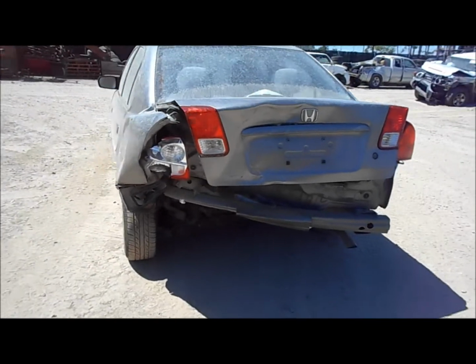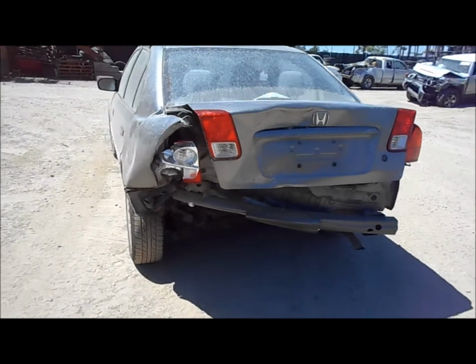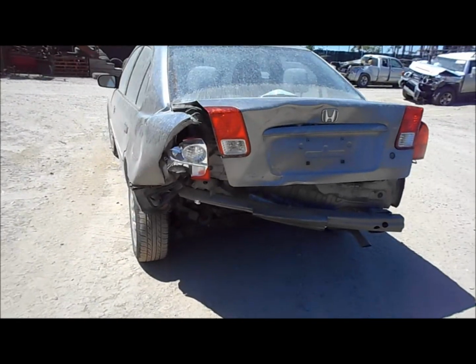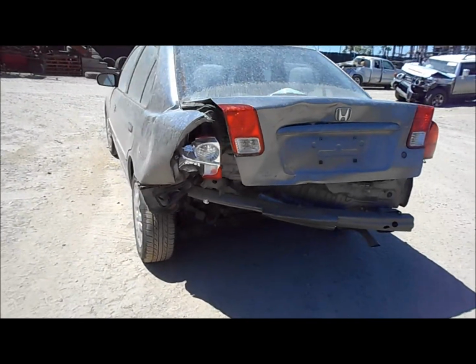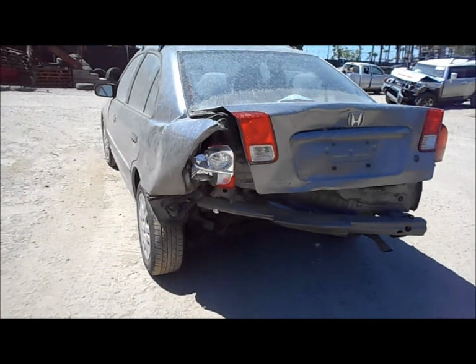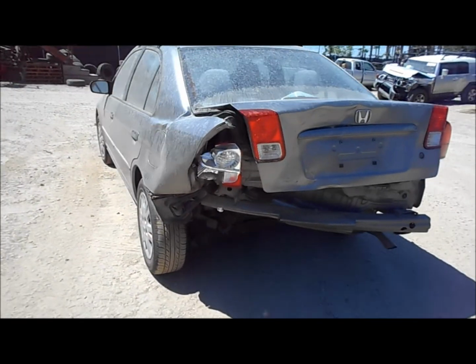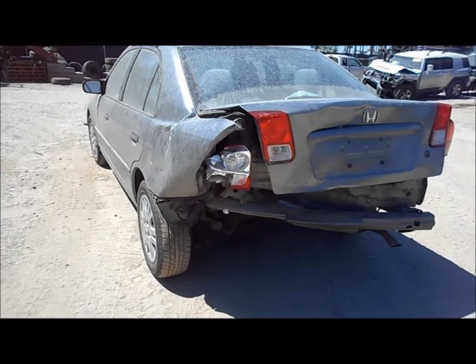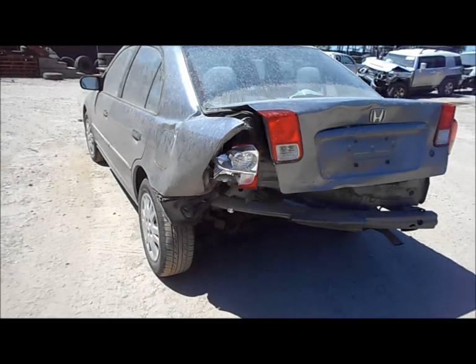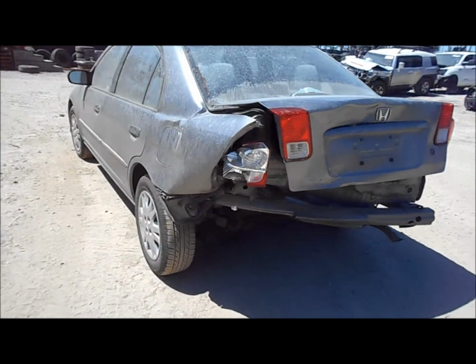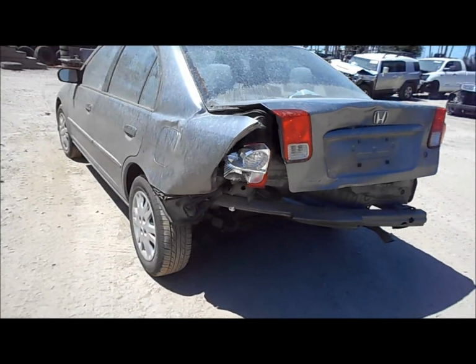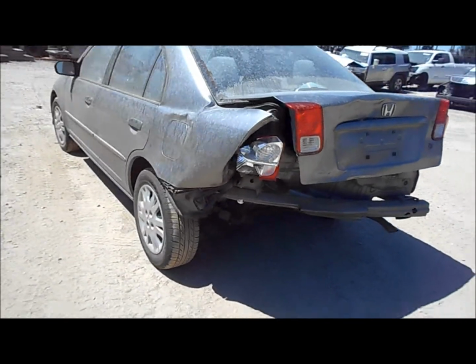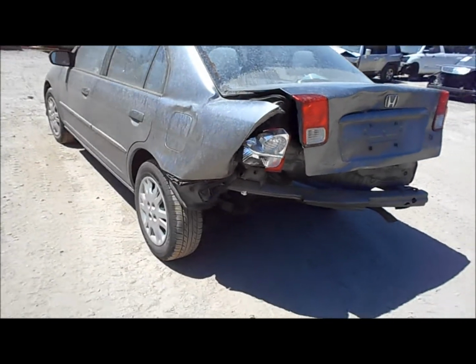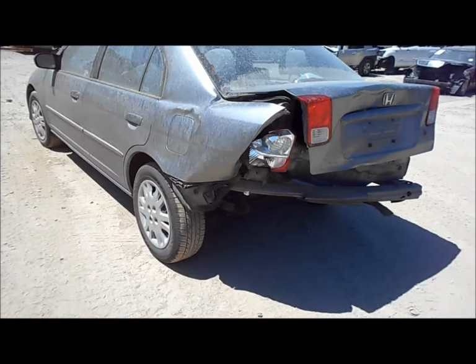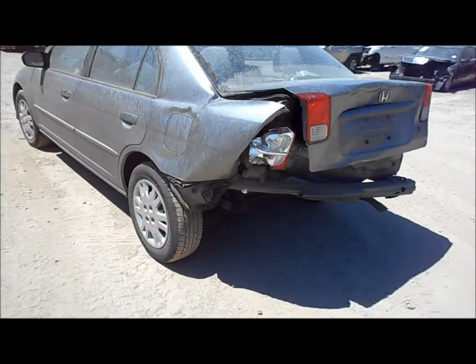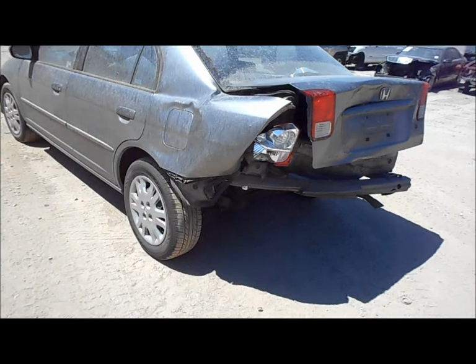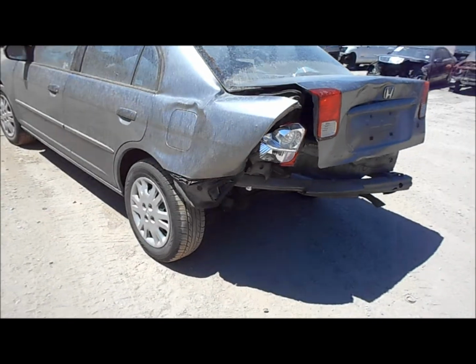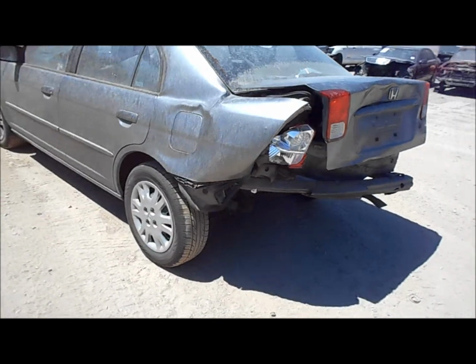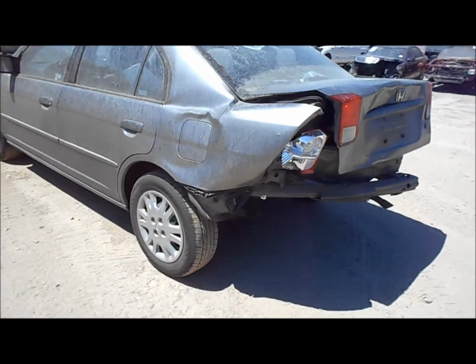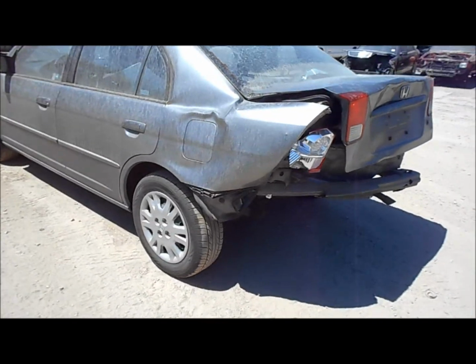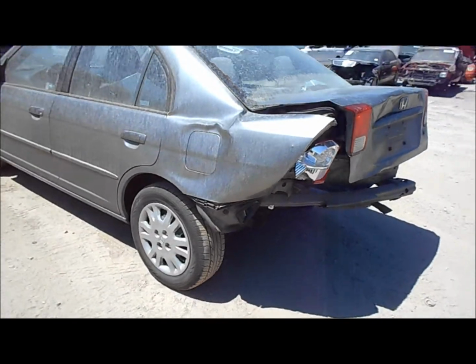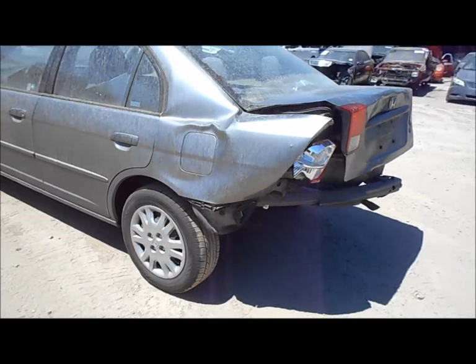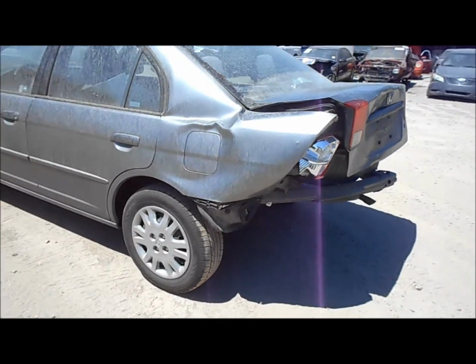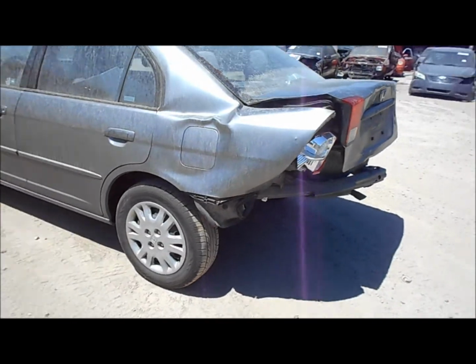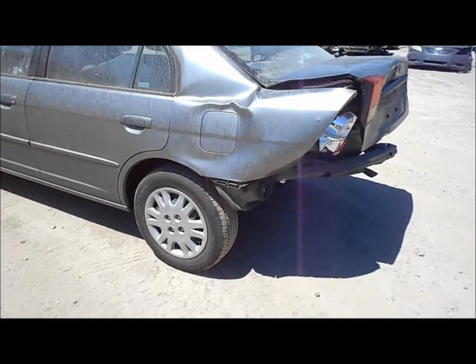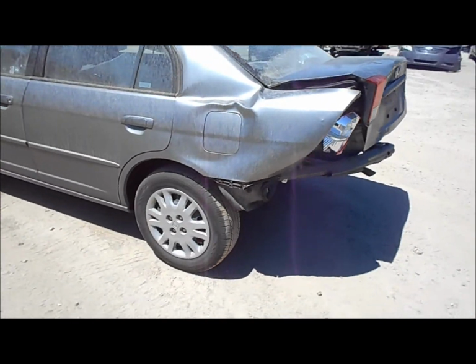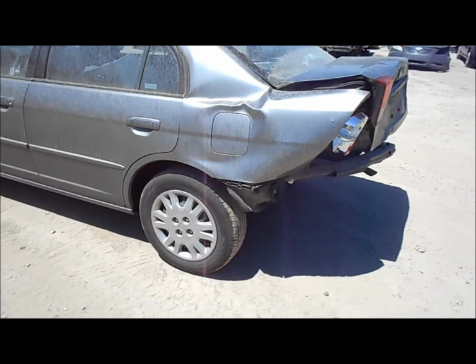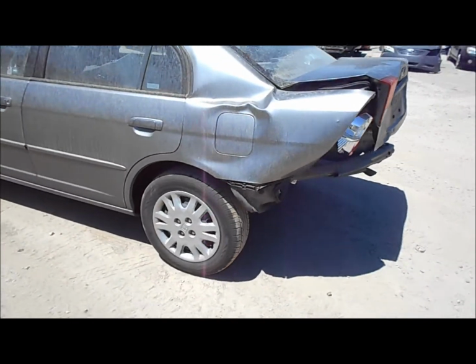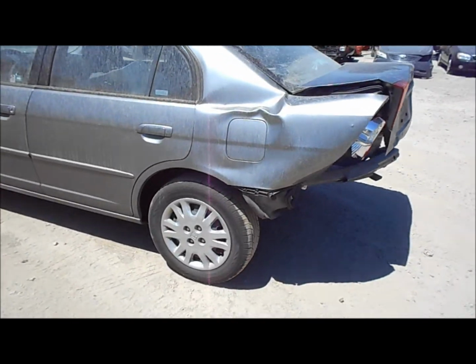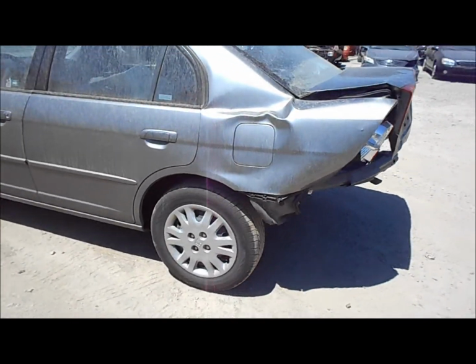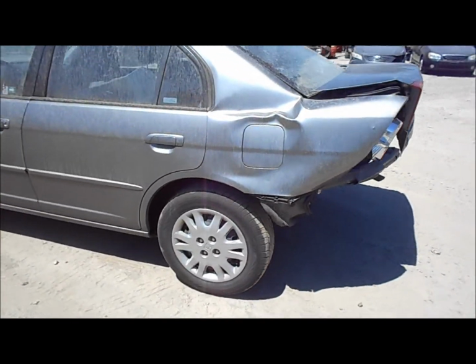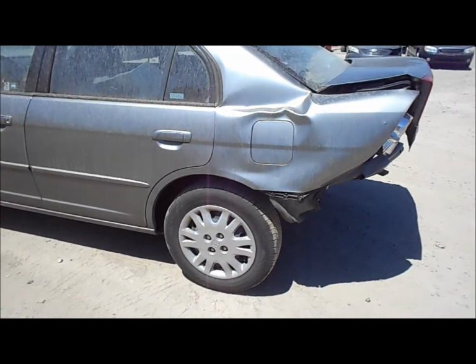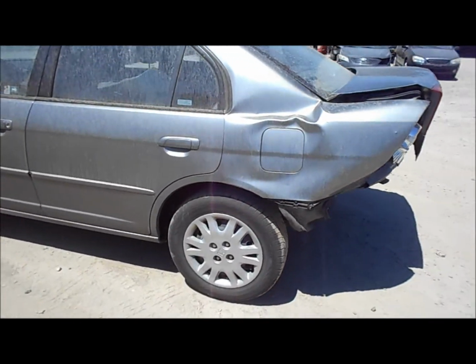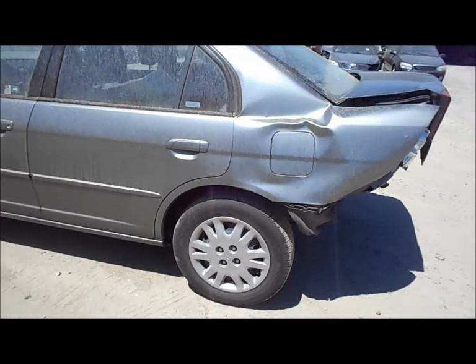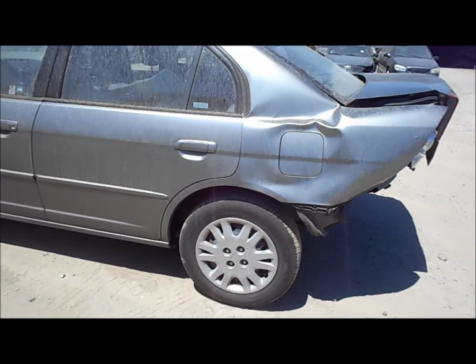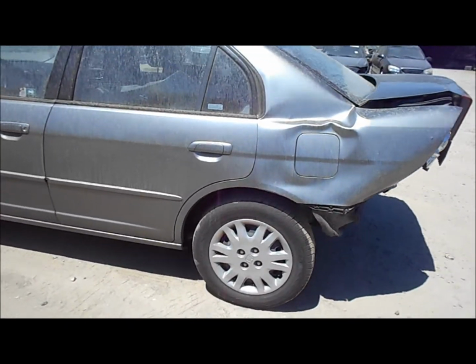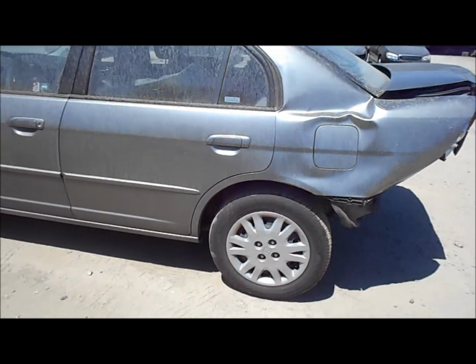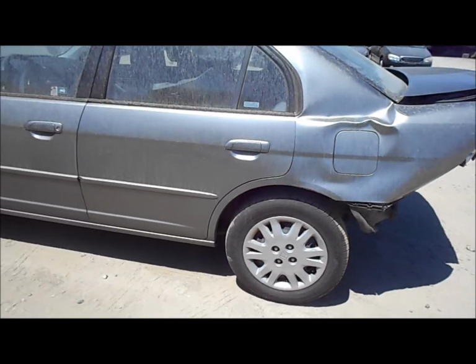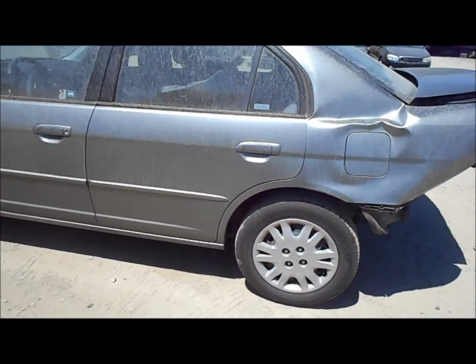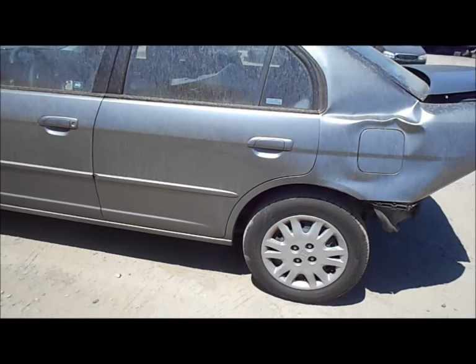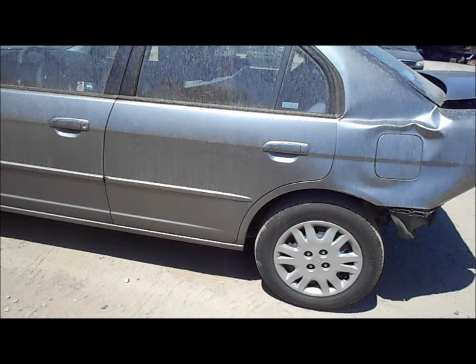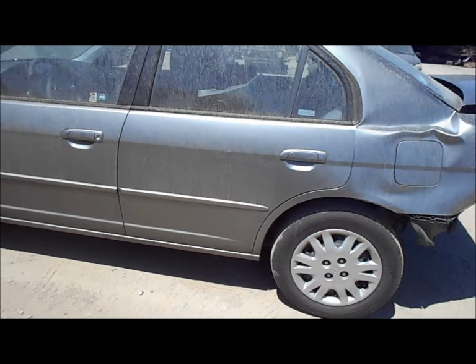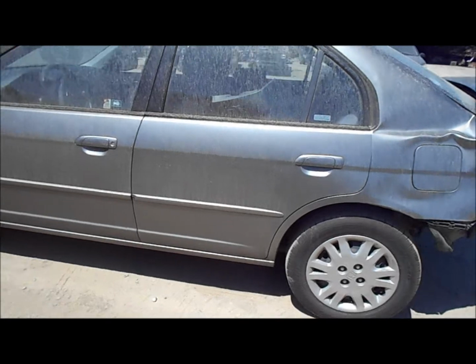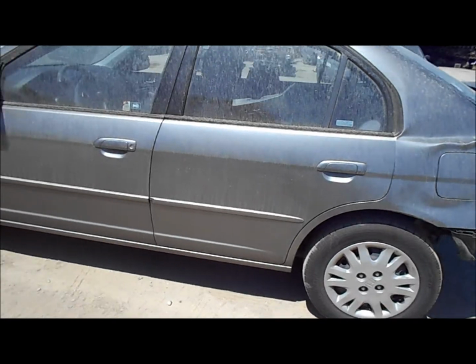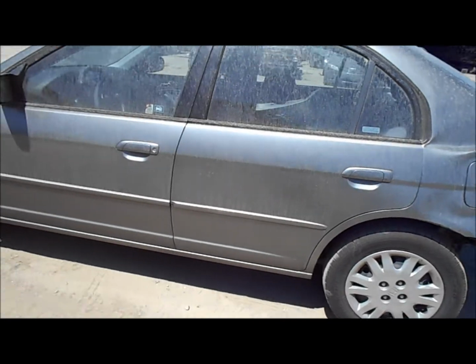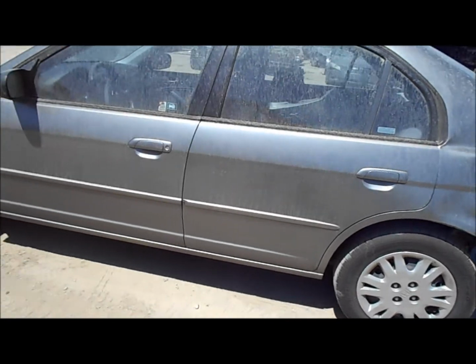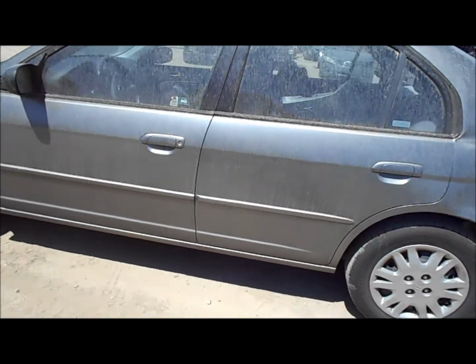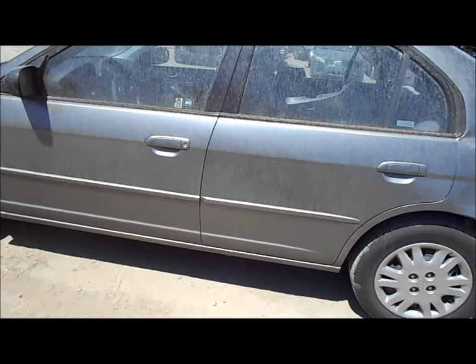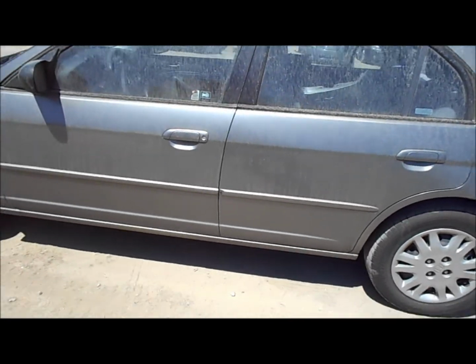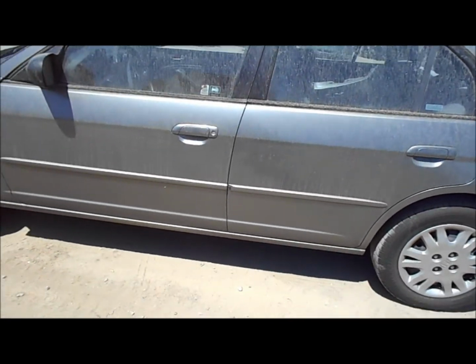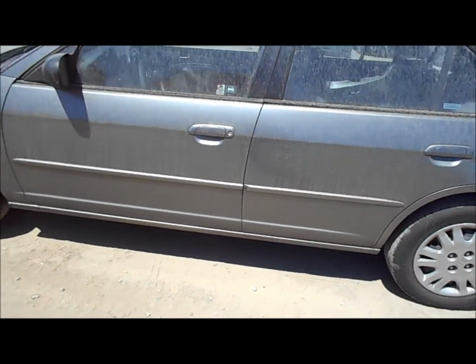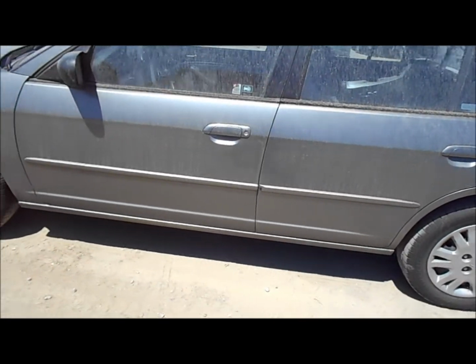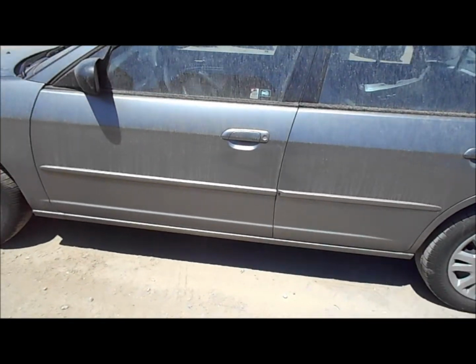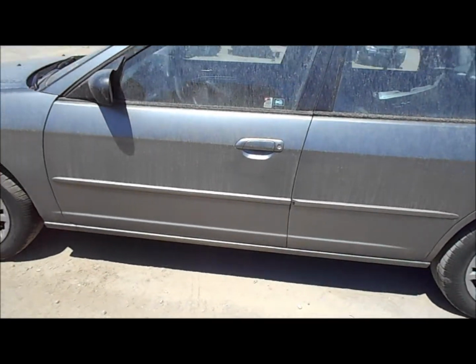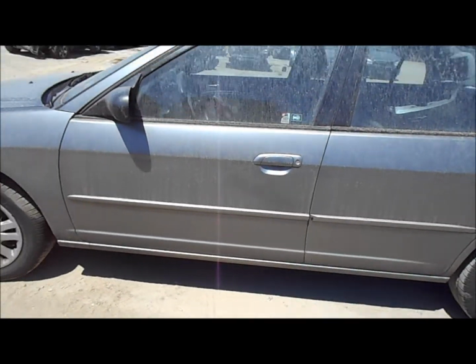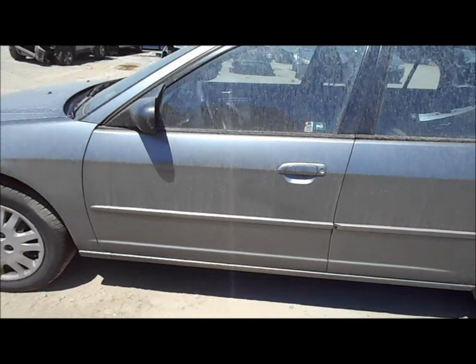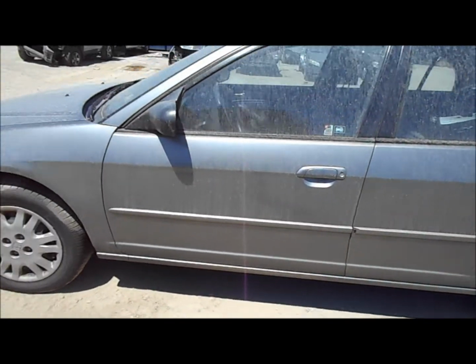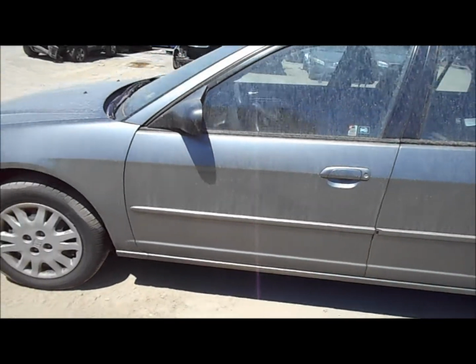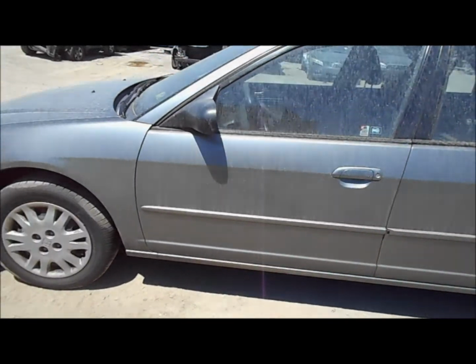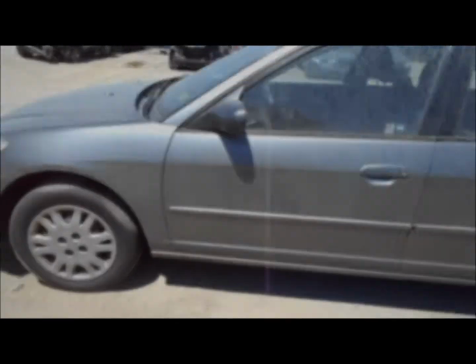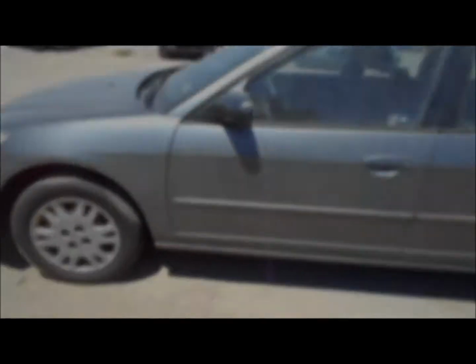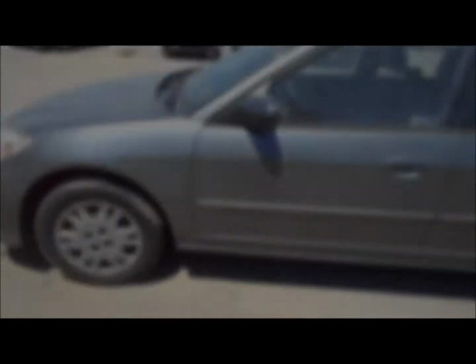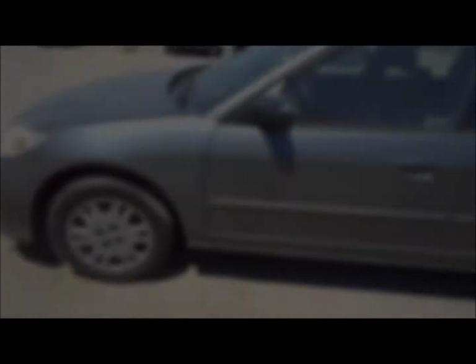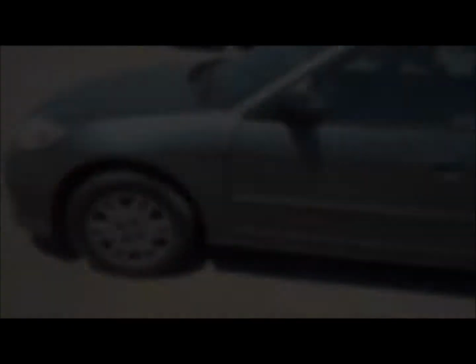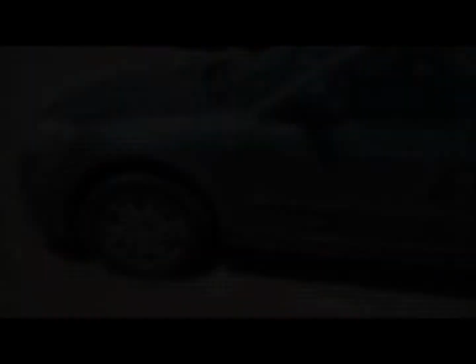The trunk lid and rear bumper are damaged. The quarter panel is damaged on the driver side. Both doors are good on the driver side.